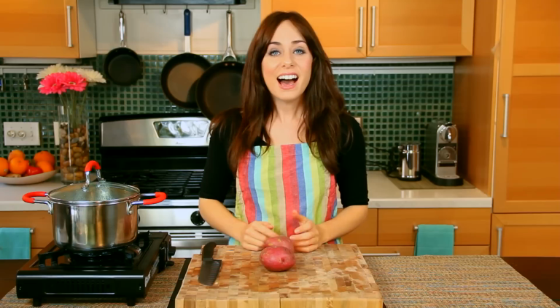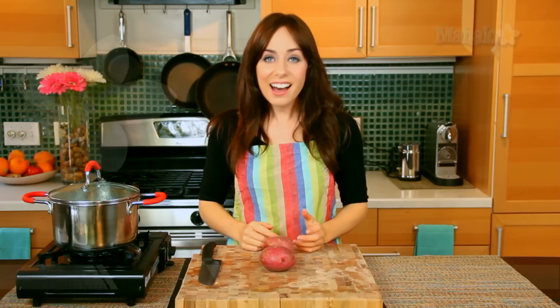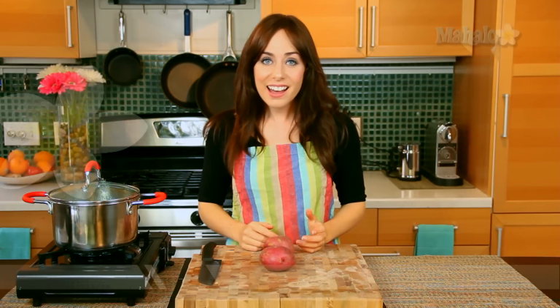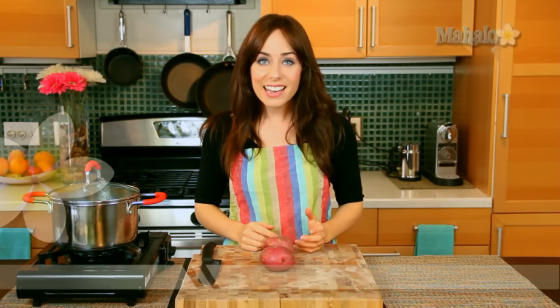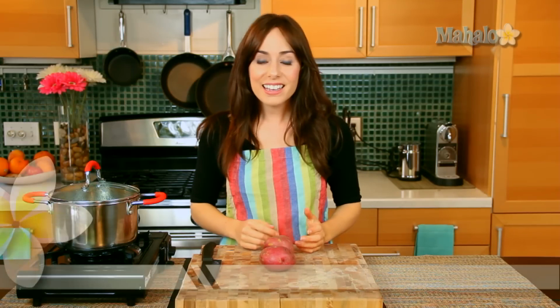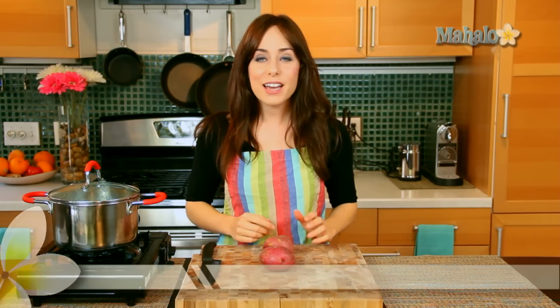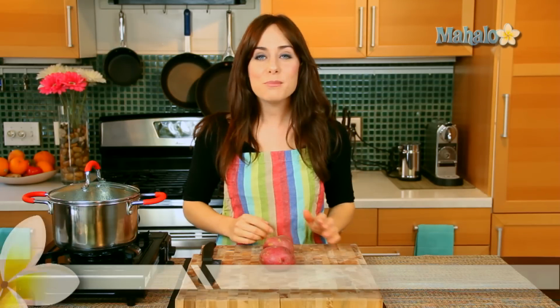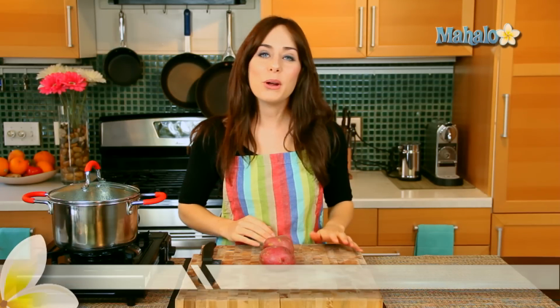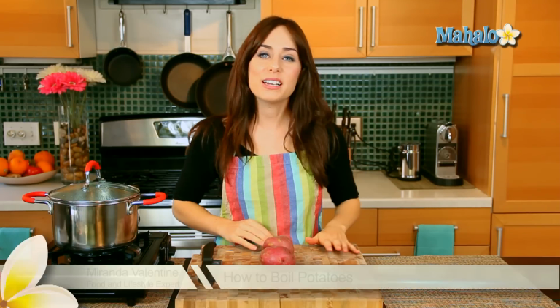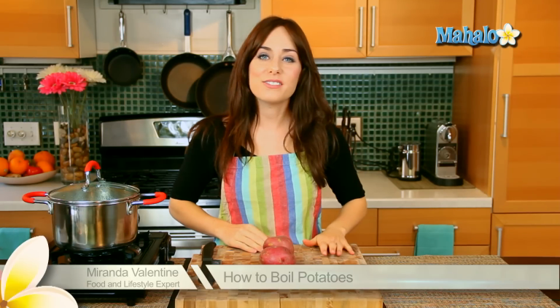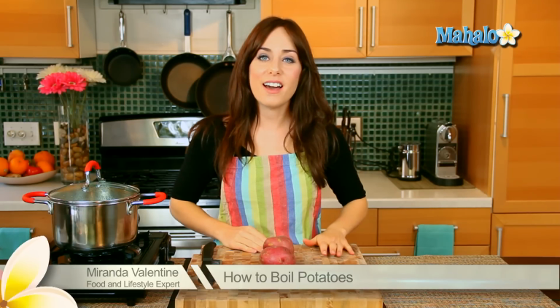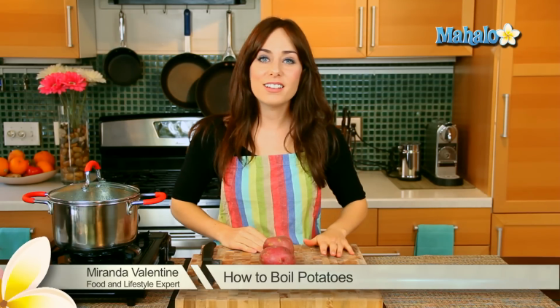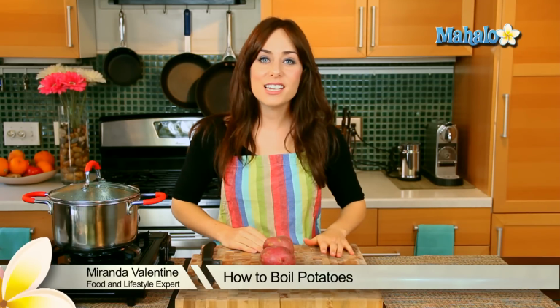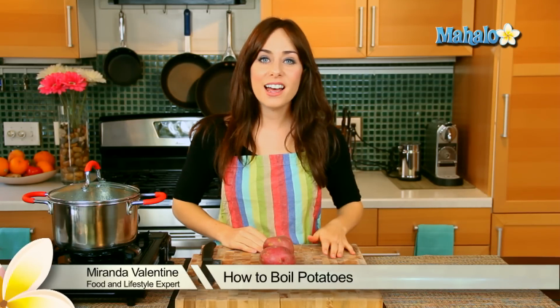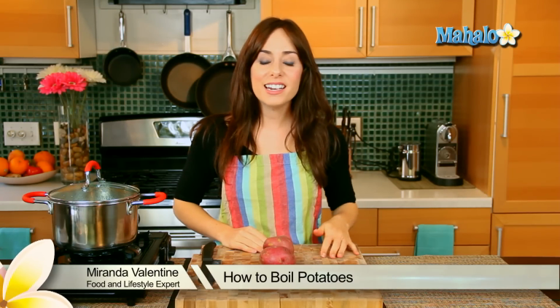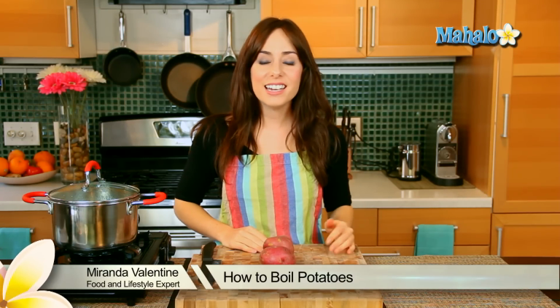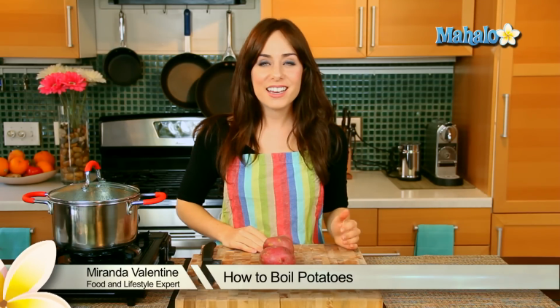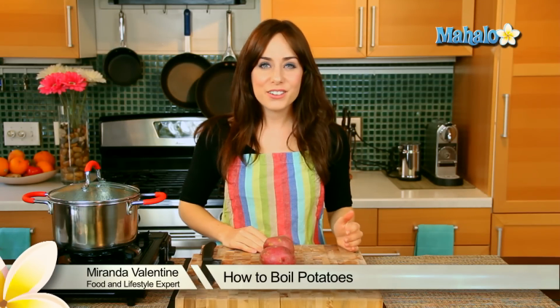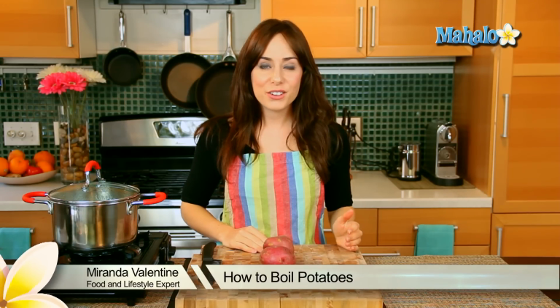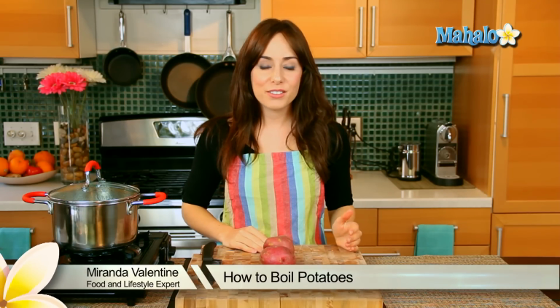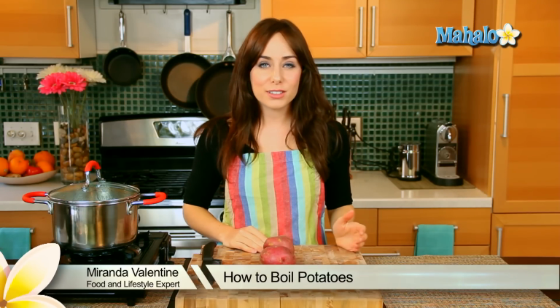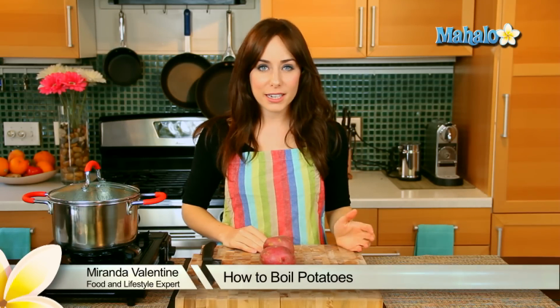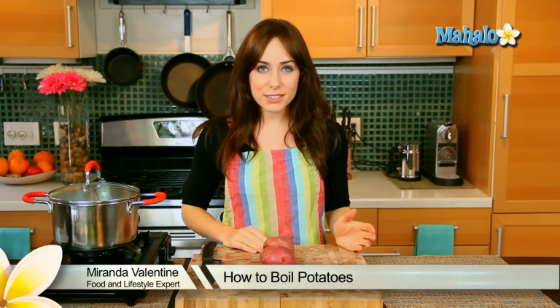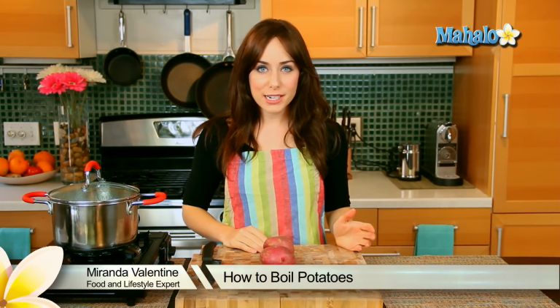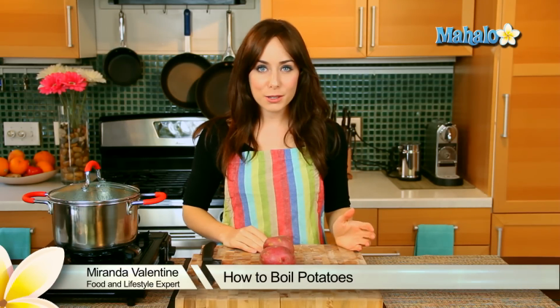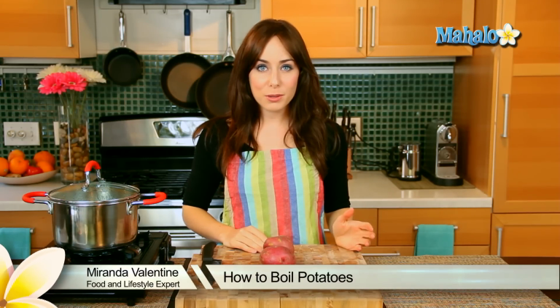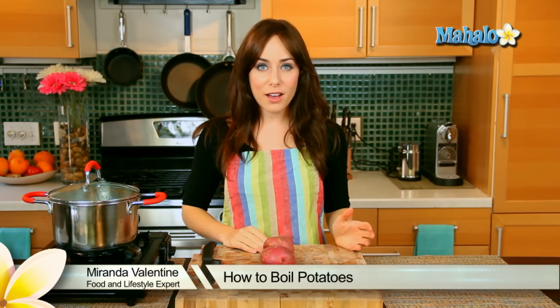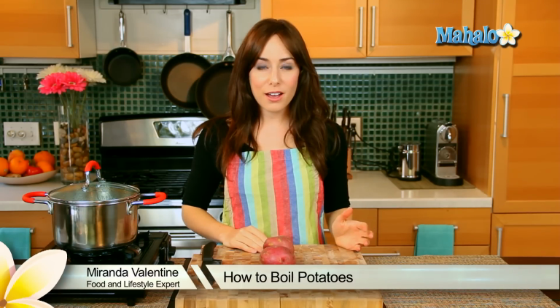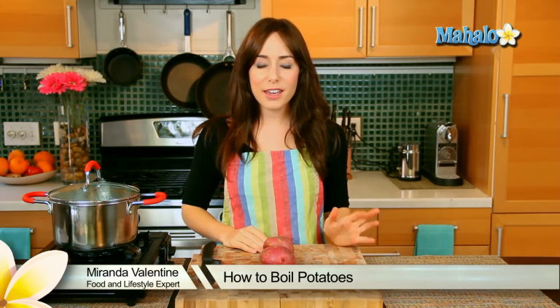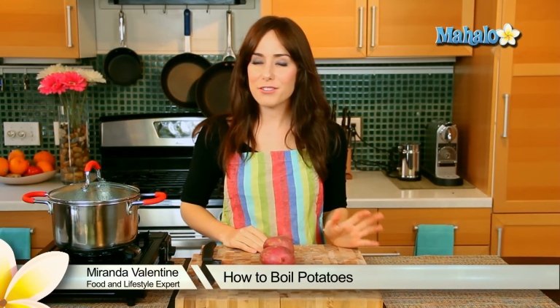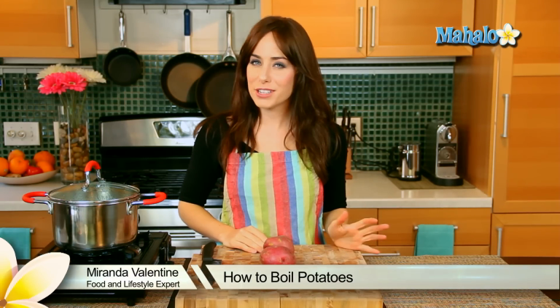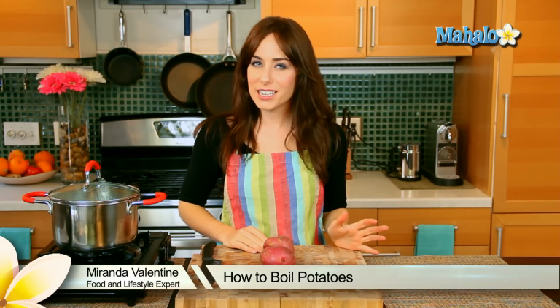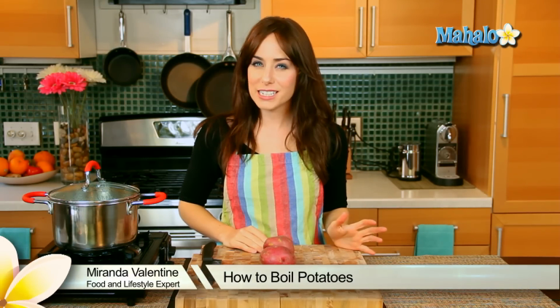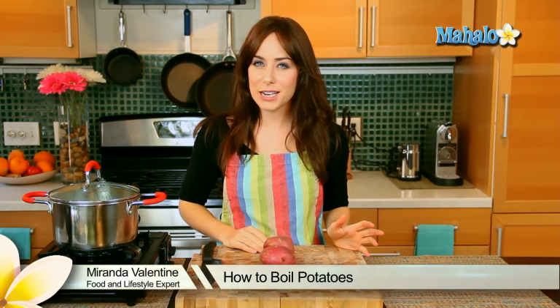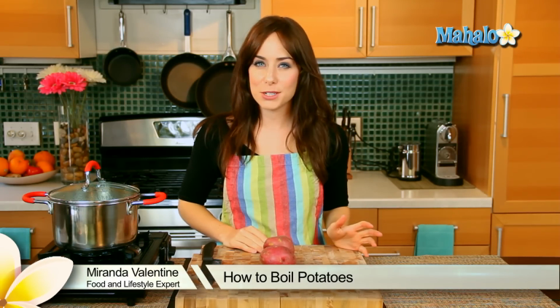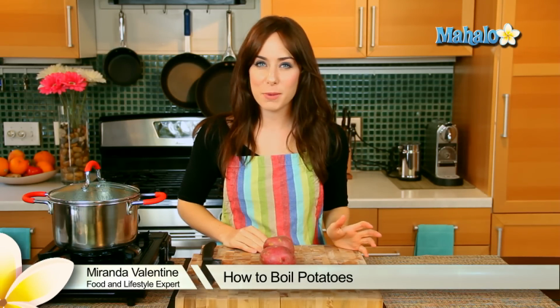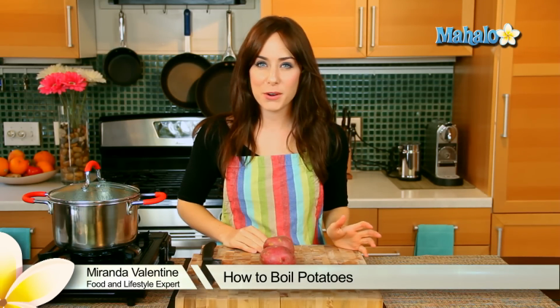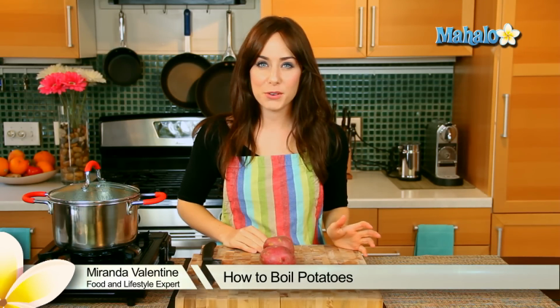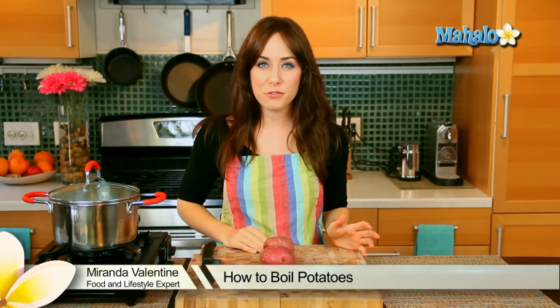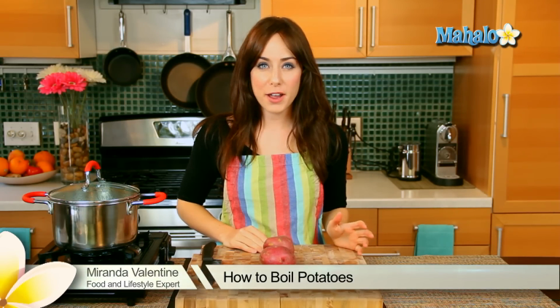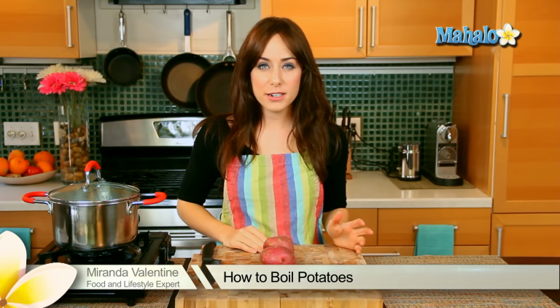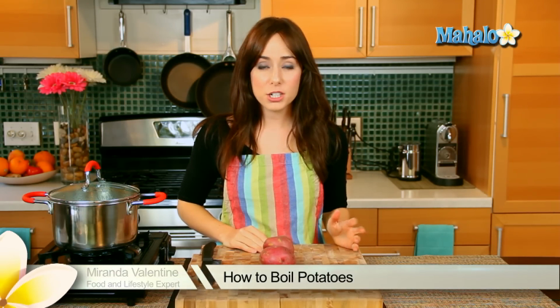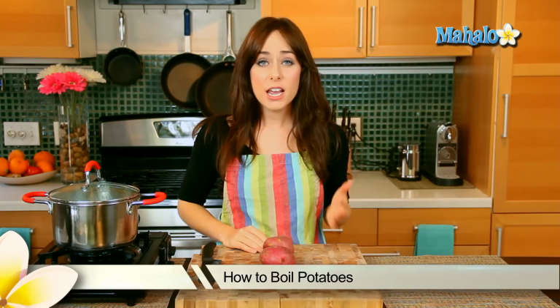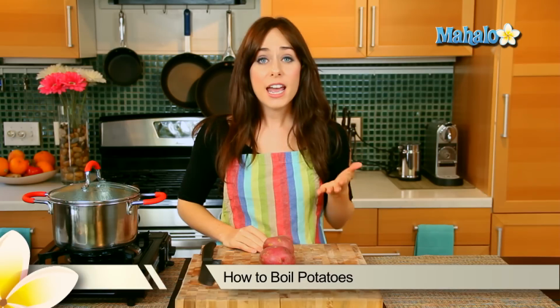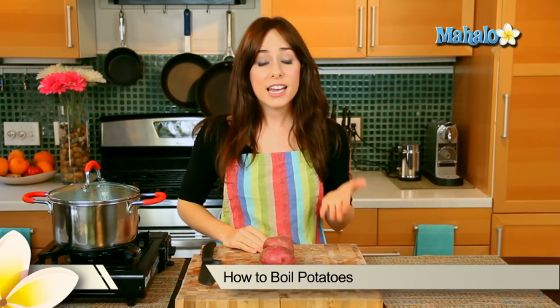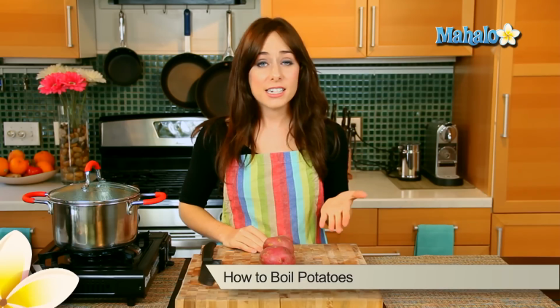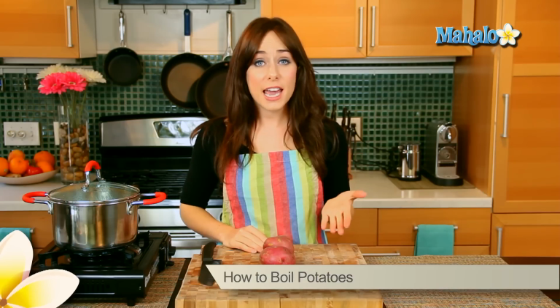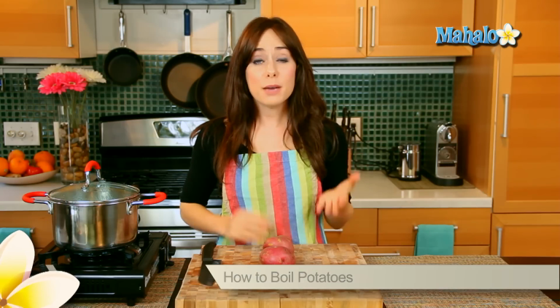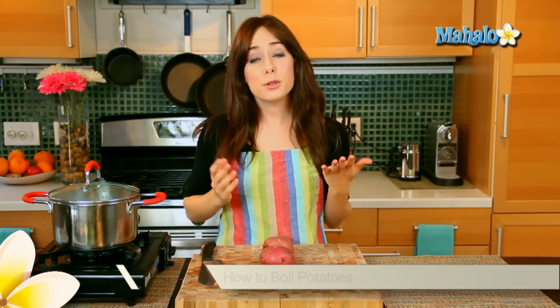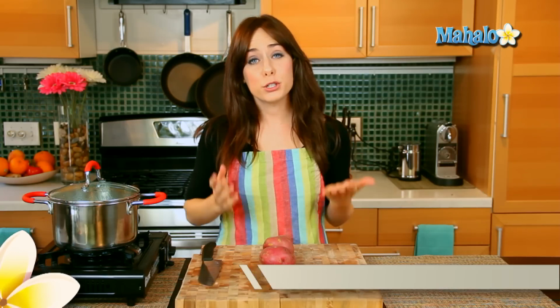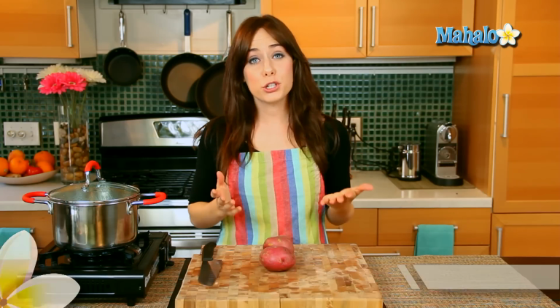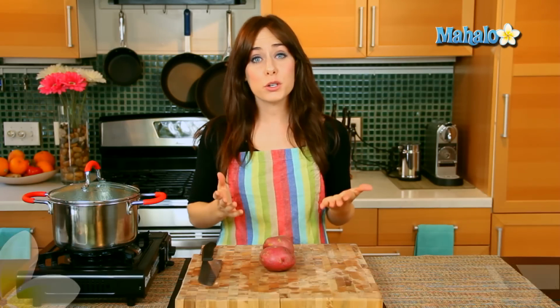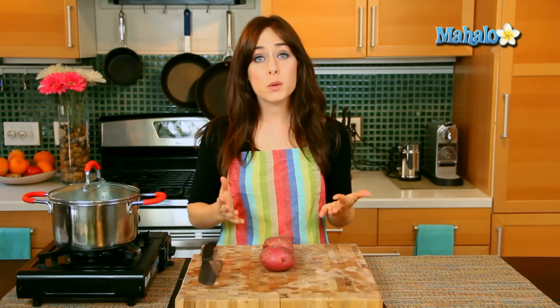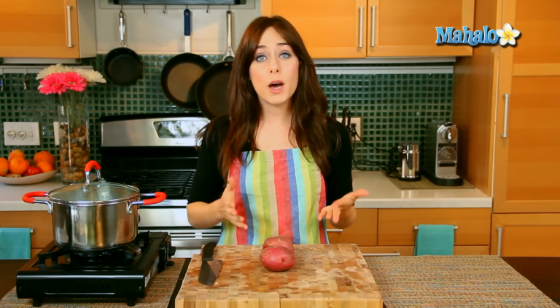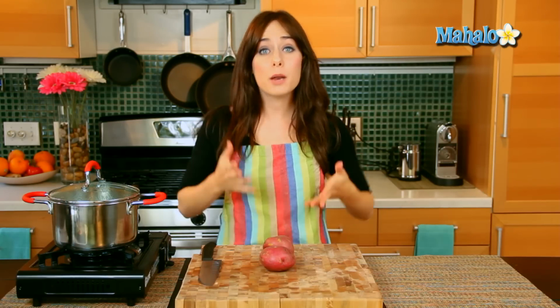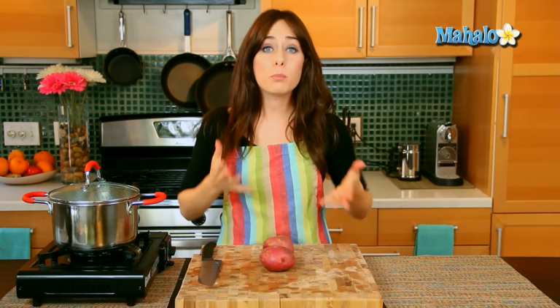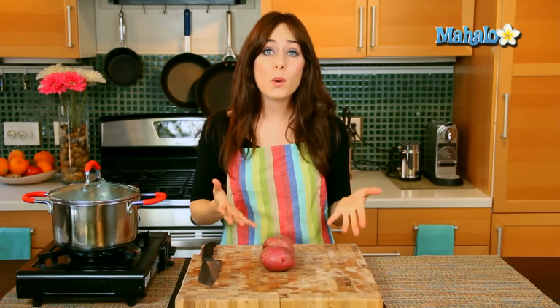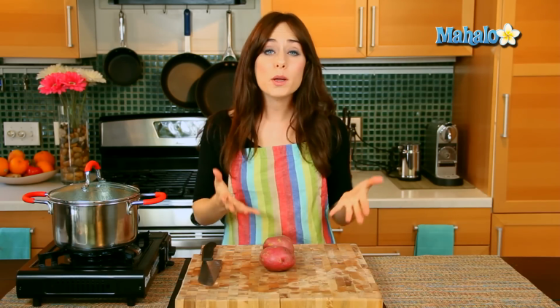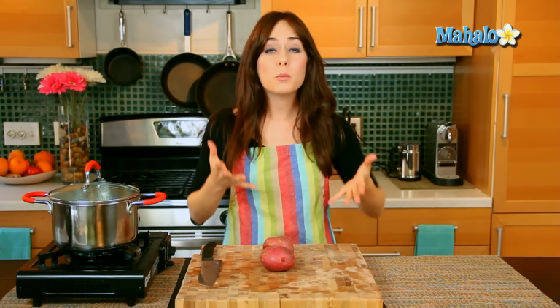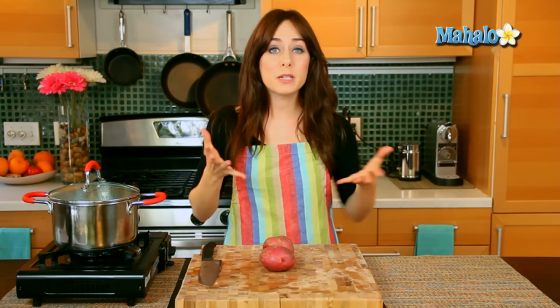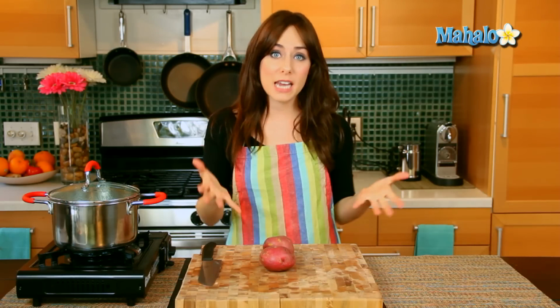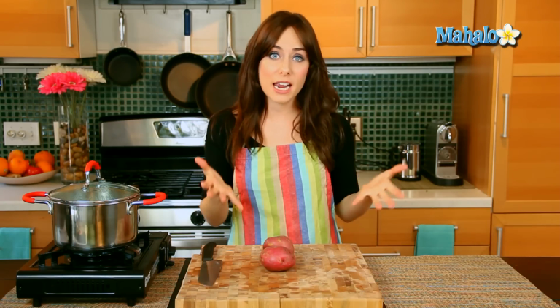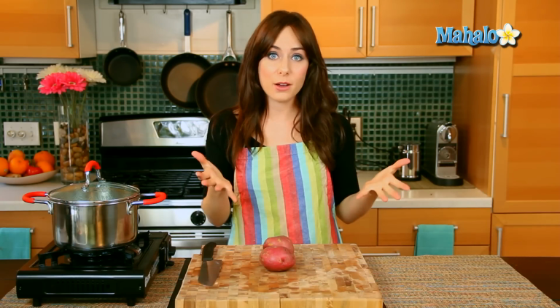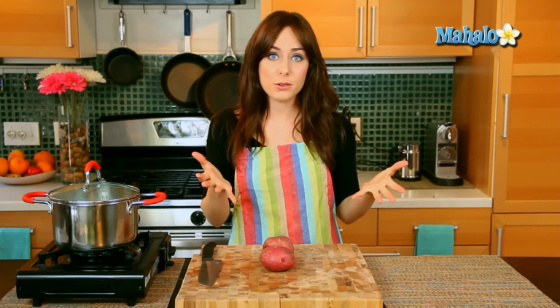Hi, I'm Miranda Valentine, editor of the lifestyle blog Everything Sounds Better in French, and today I'm going to show you how to boil potatoes.